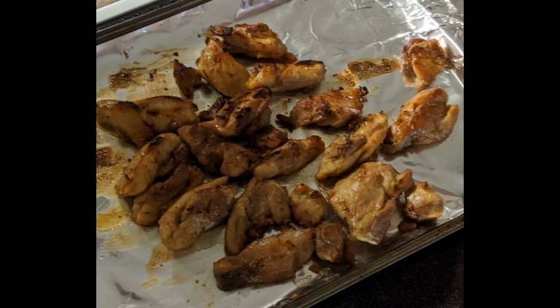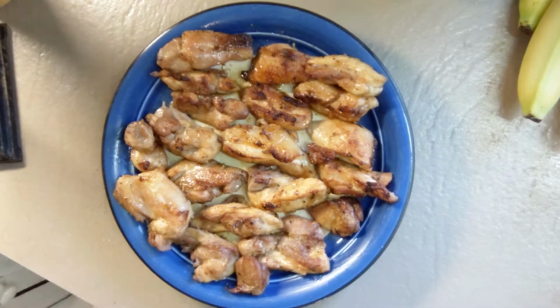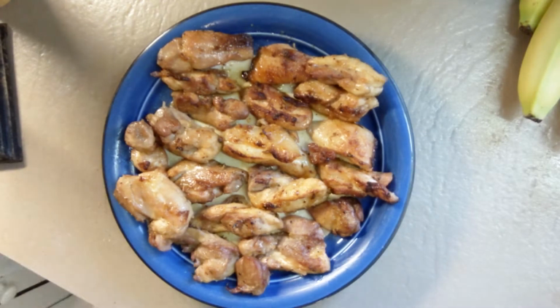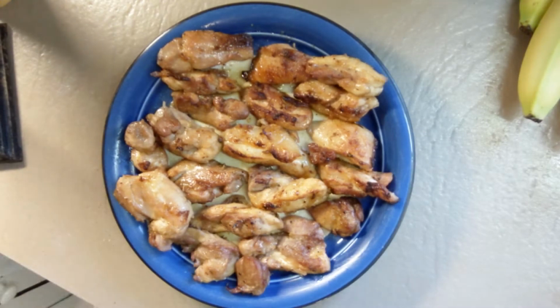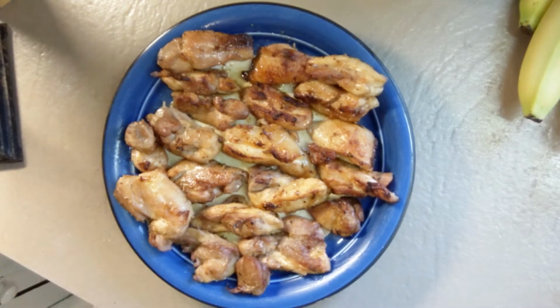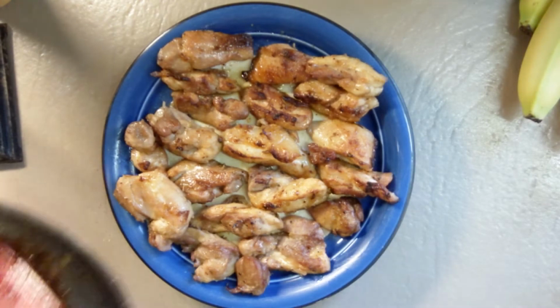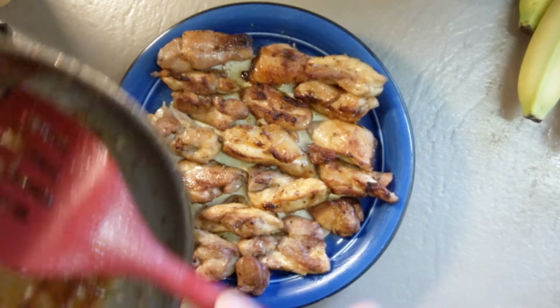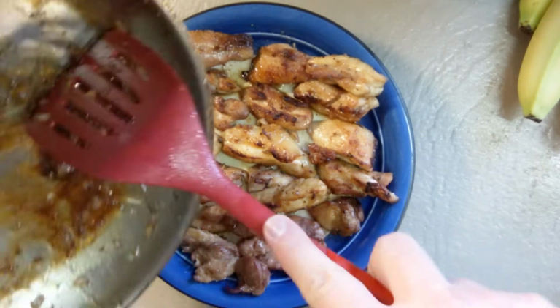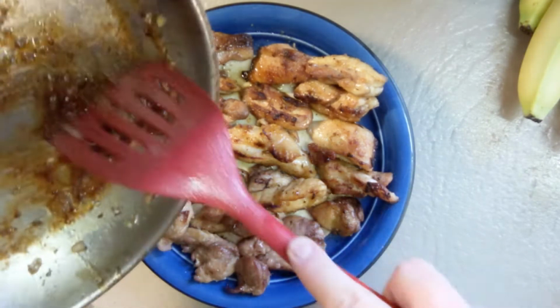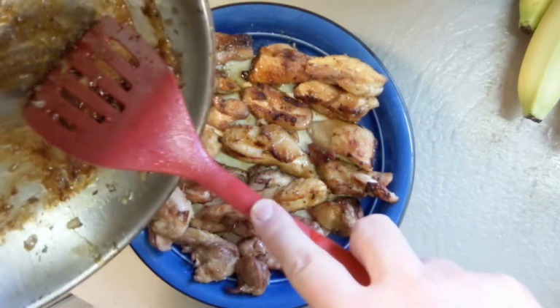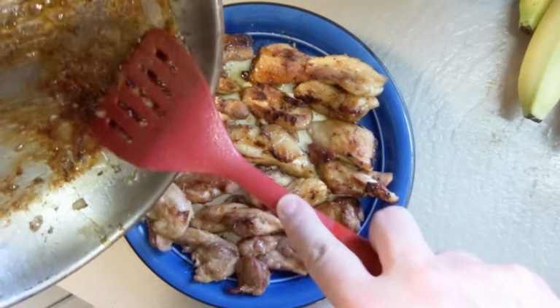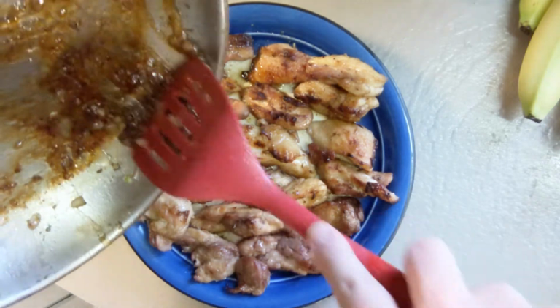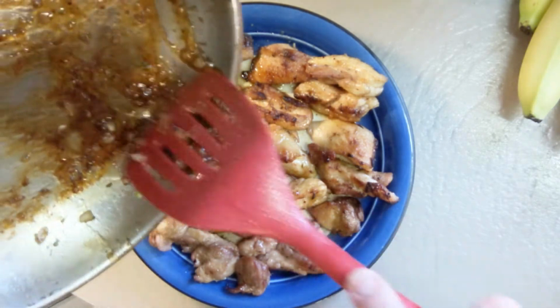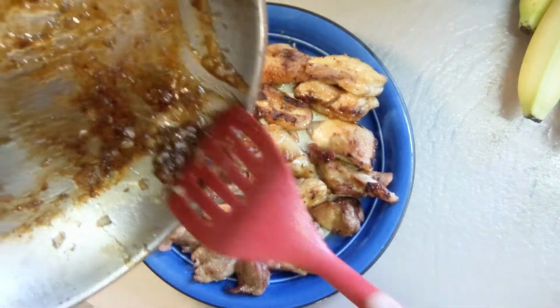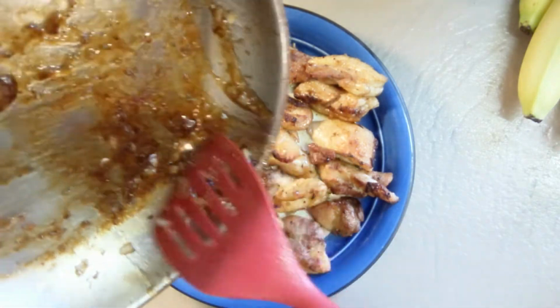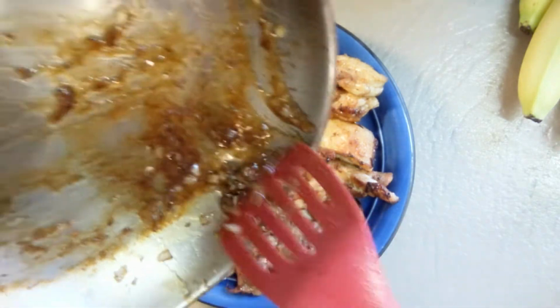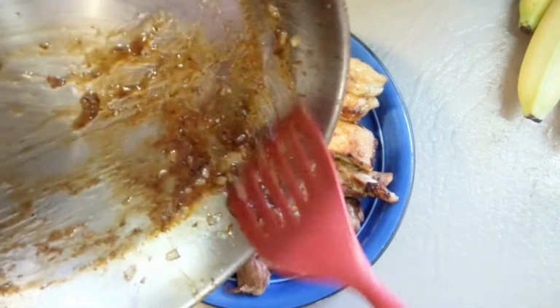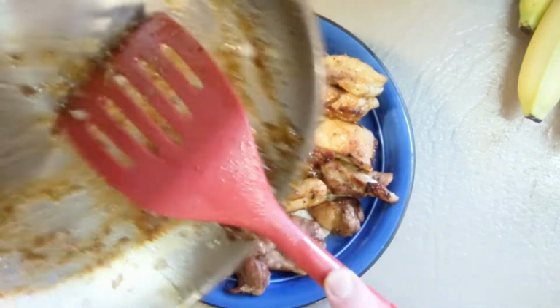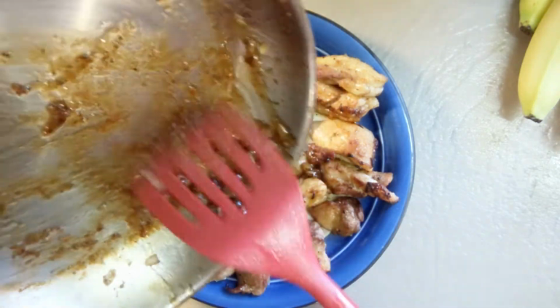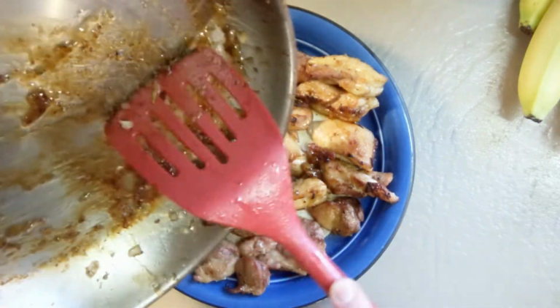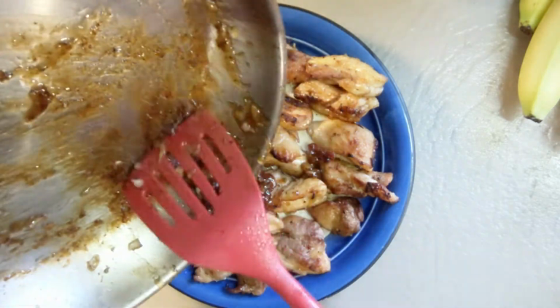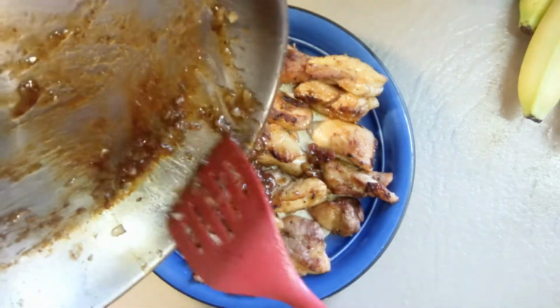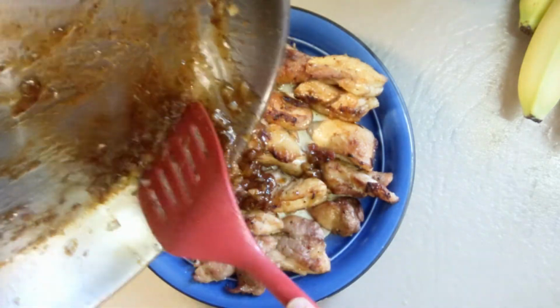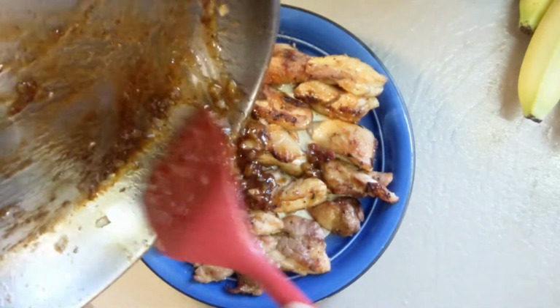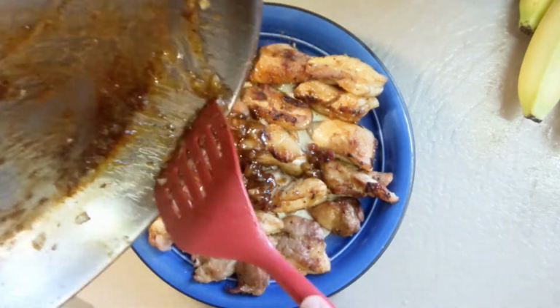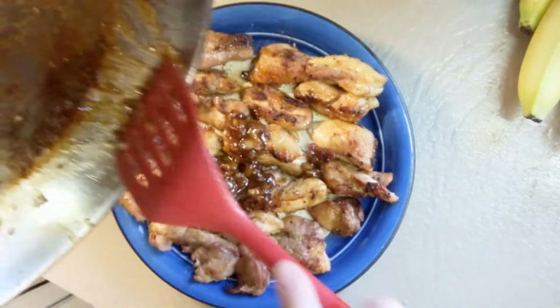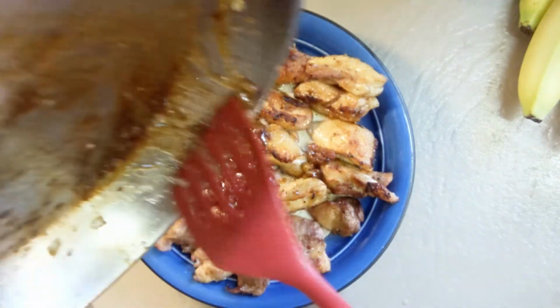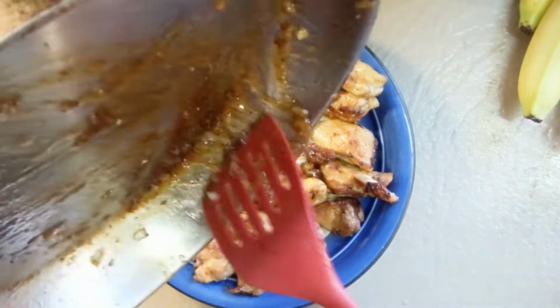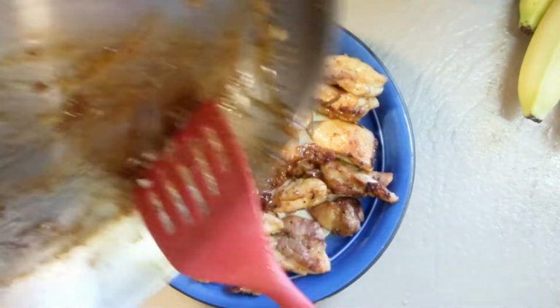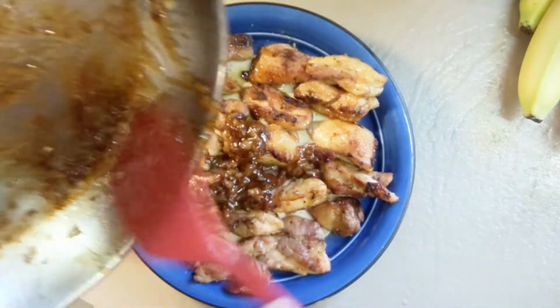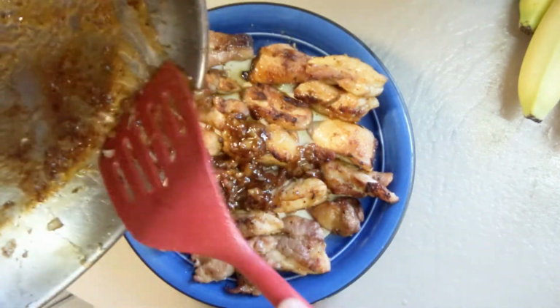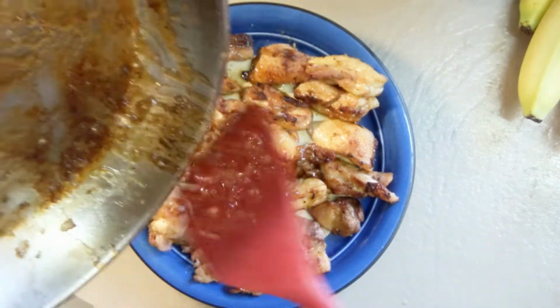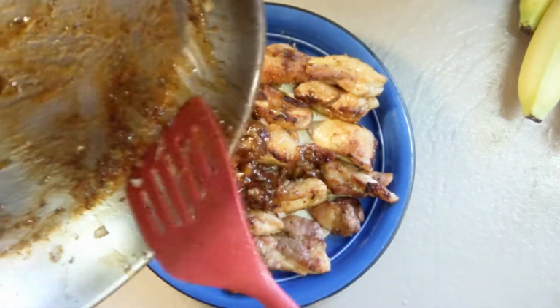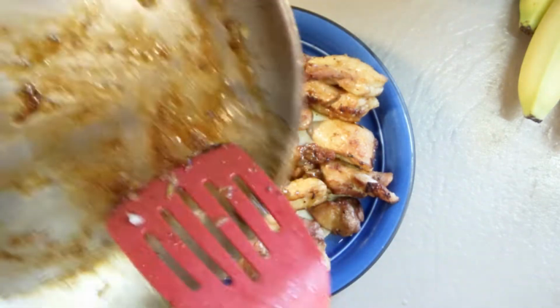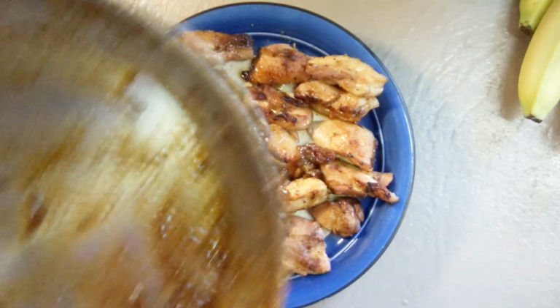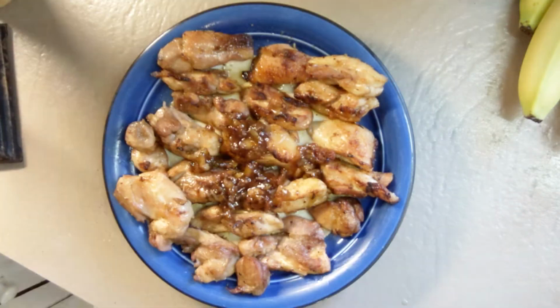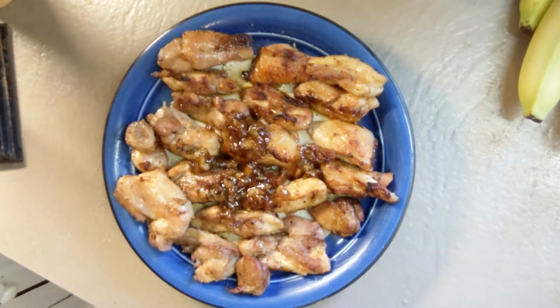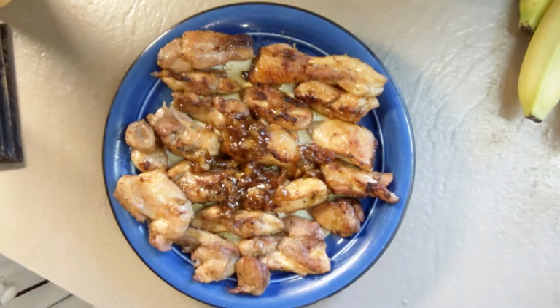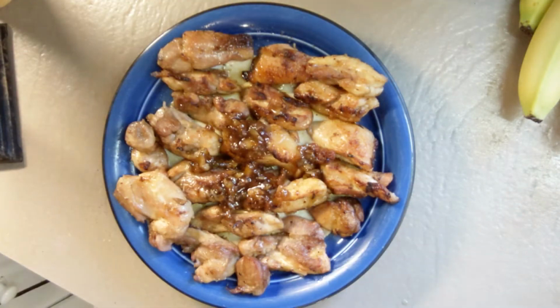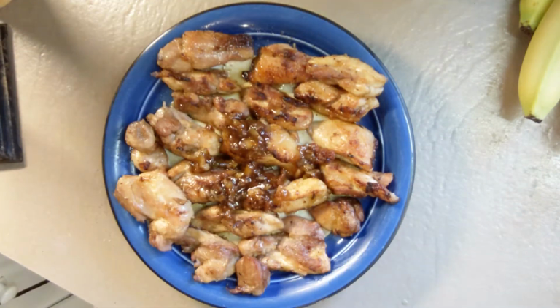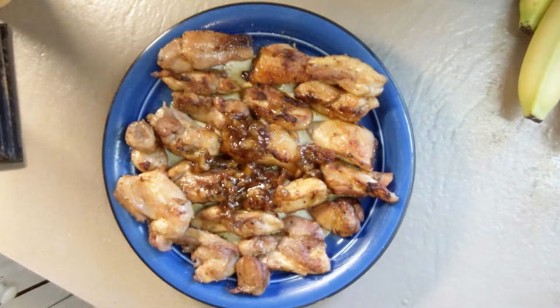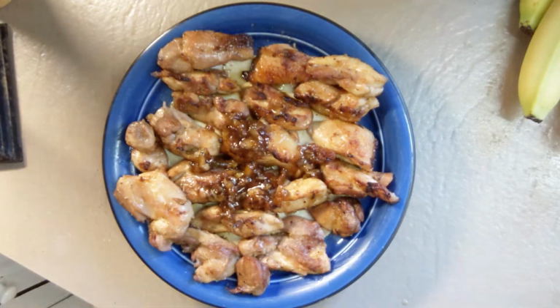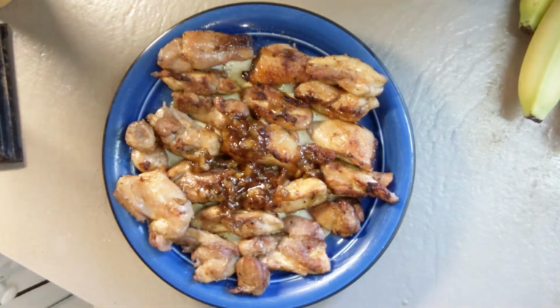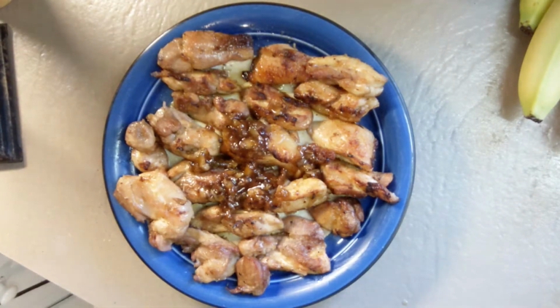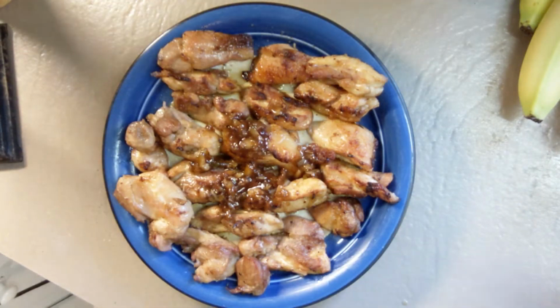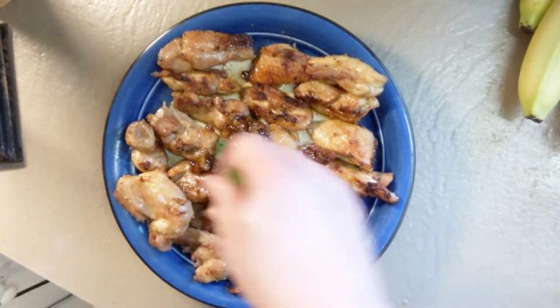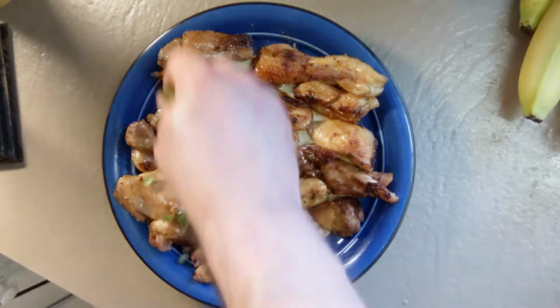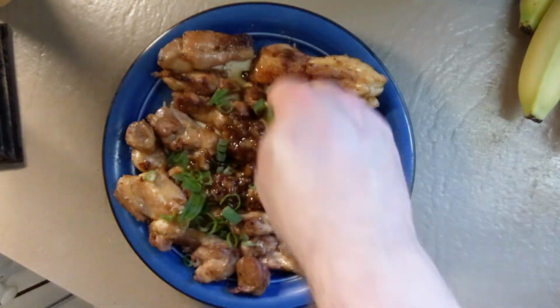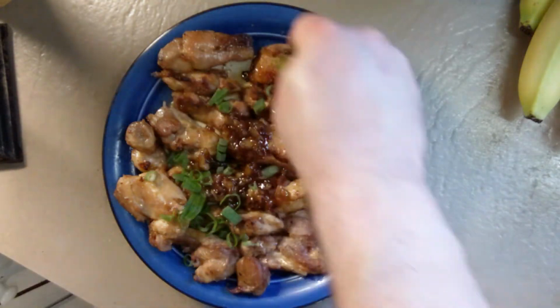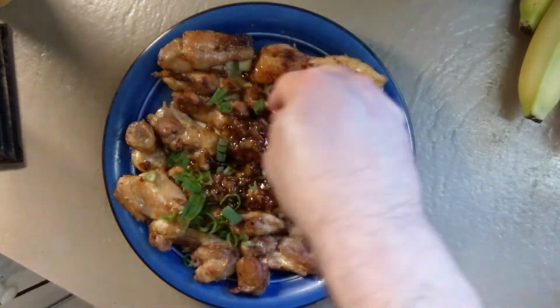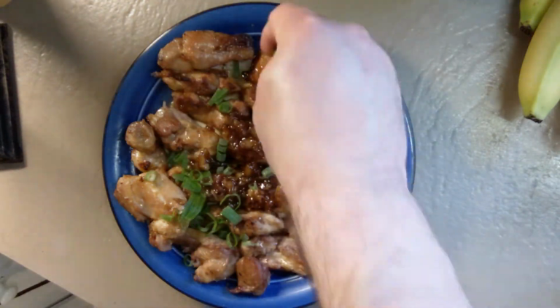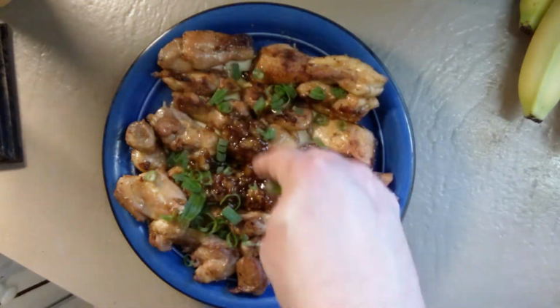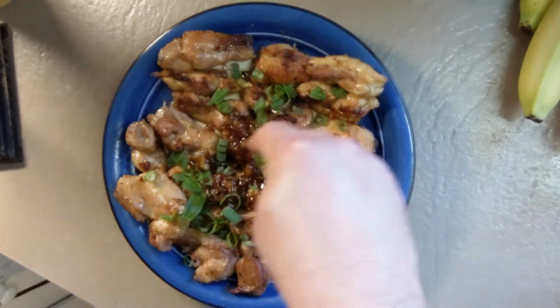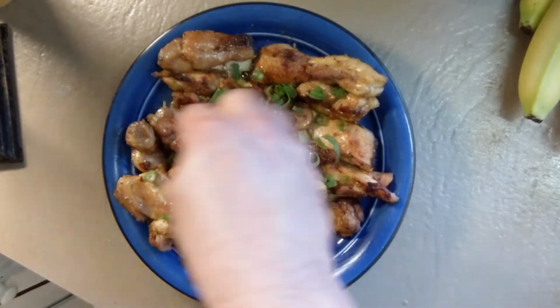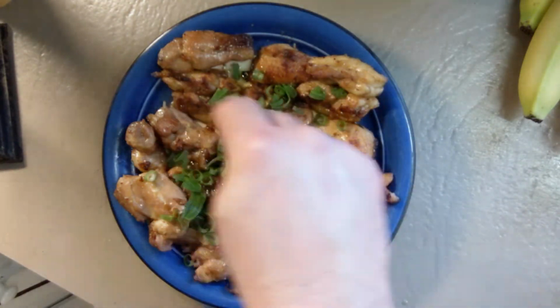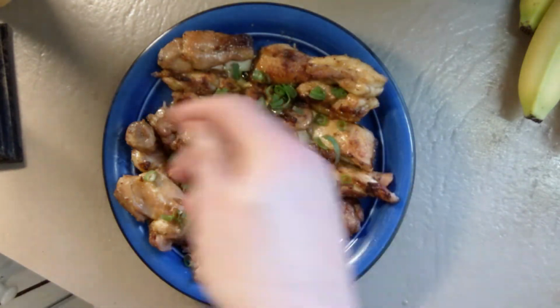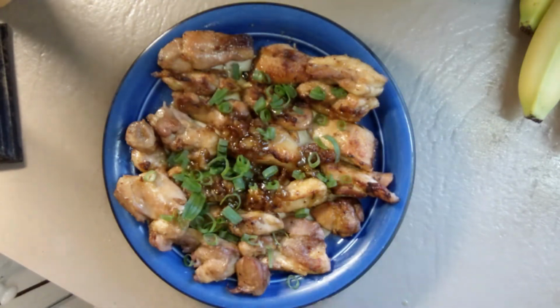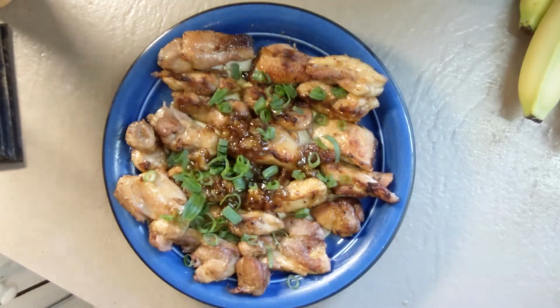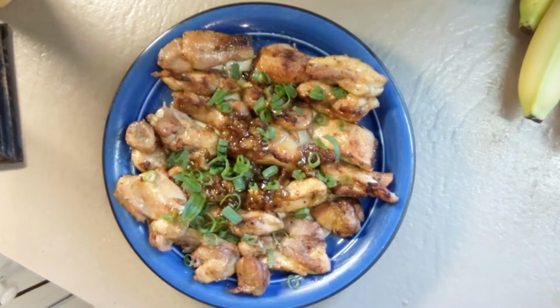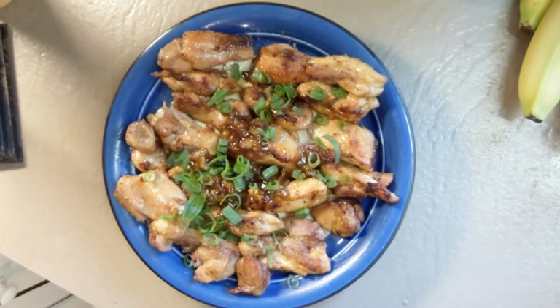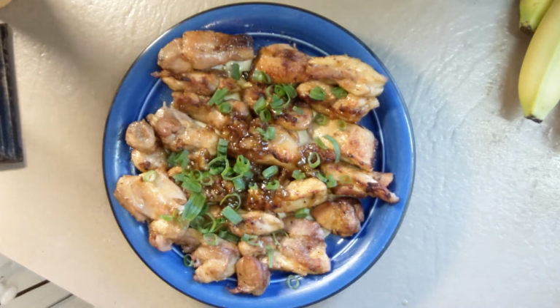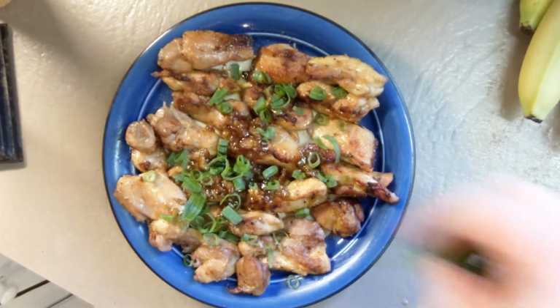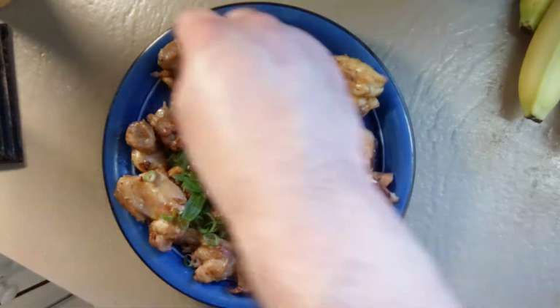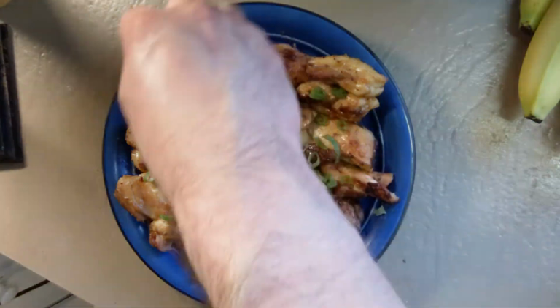To serve, pile on the rest of the sauce, drizzle with more hot honey, and garnish with green onions and fresh cilantro.